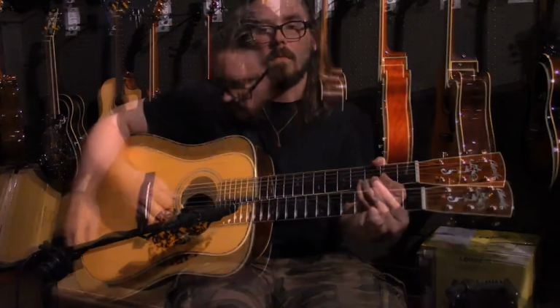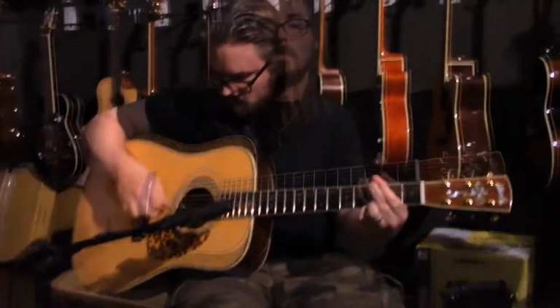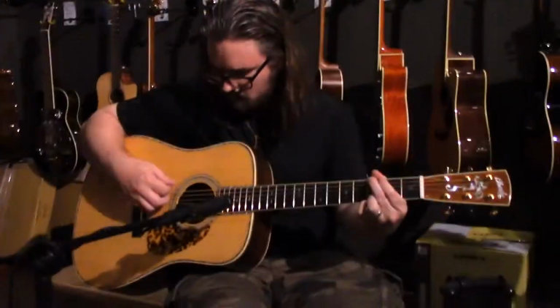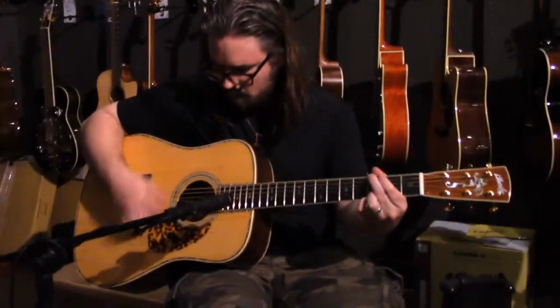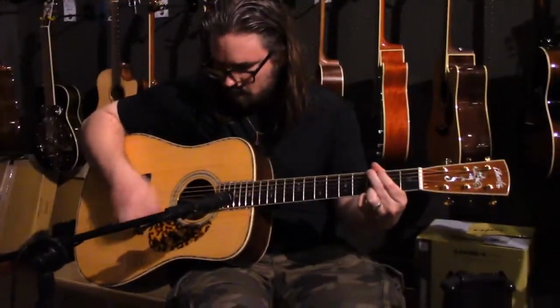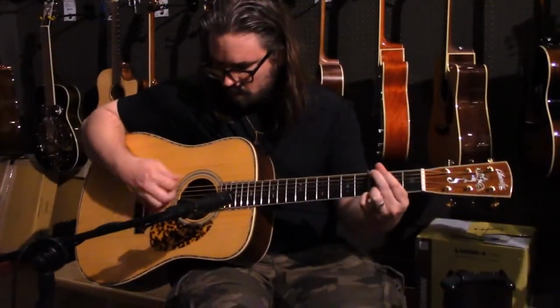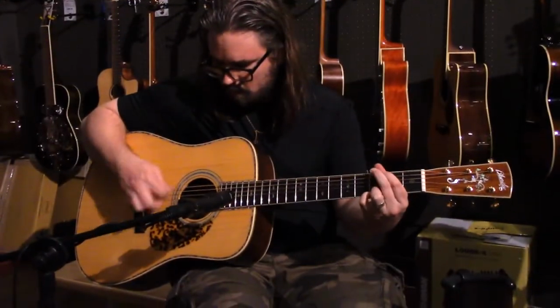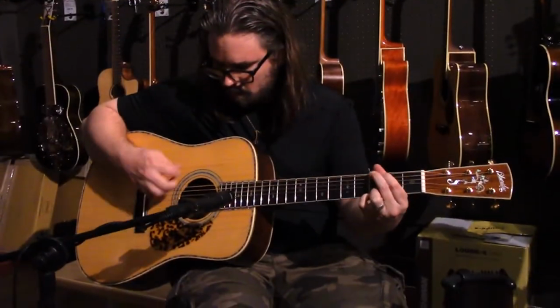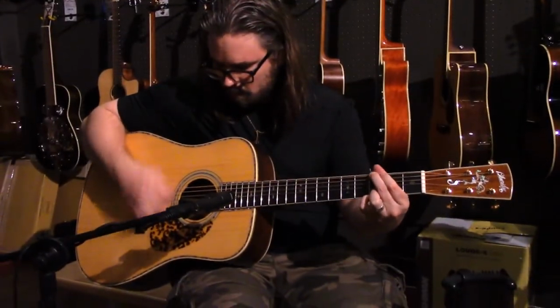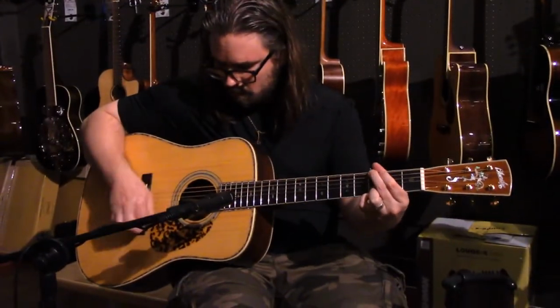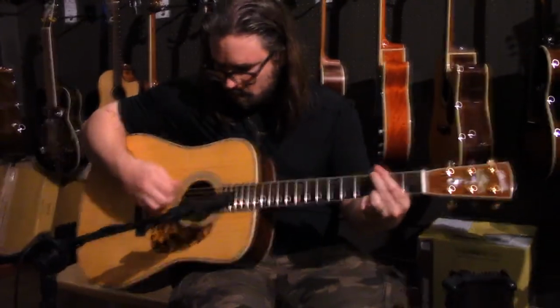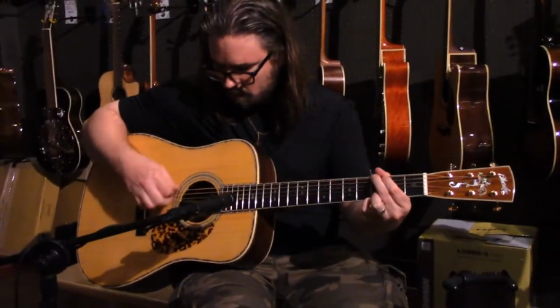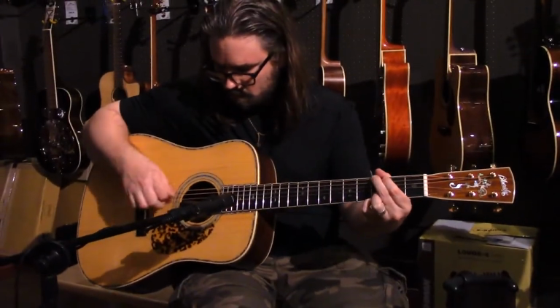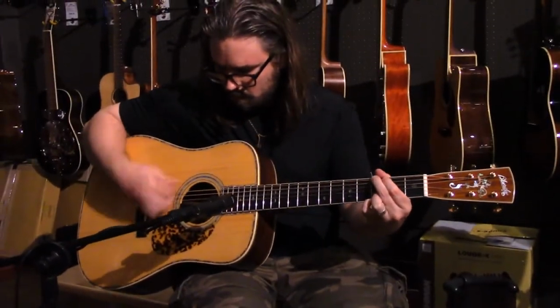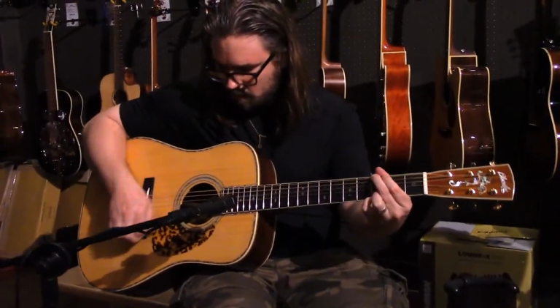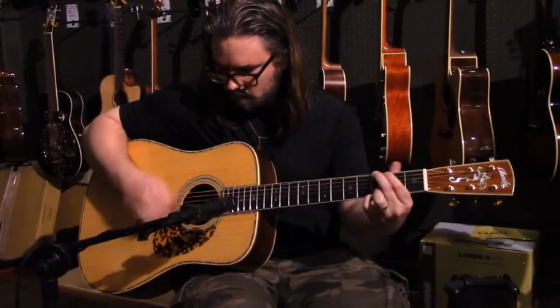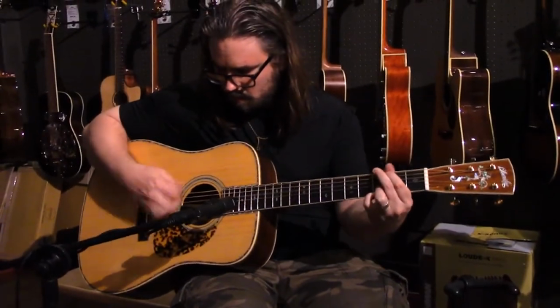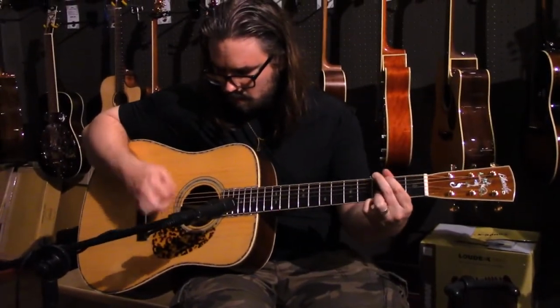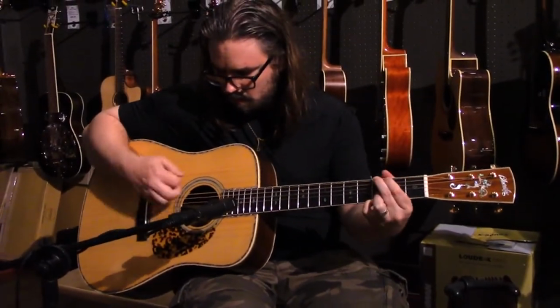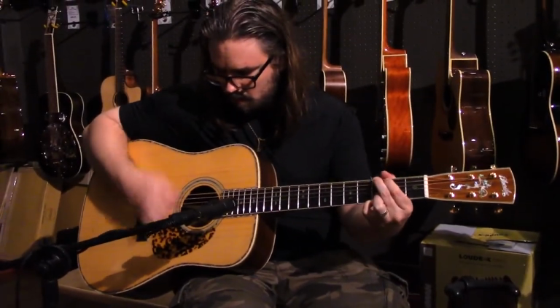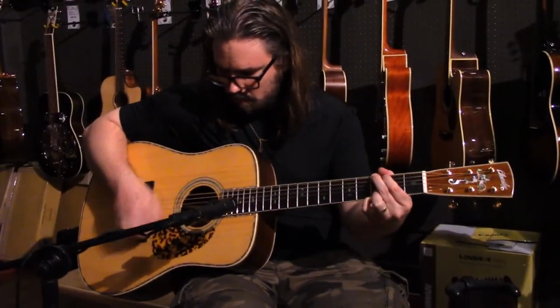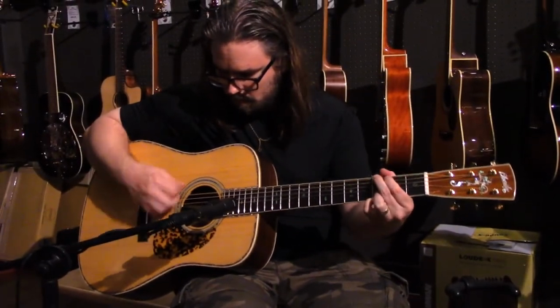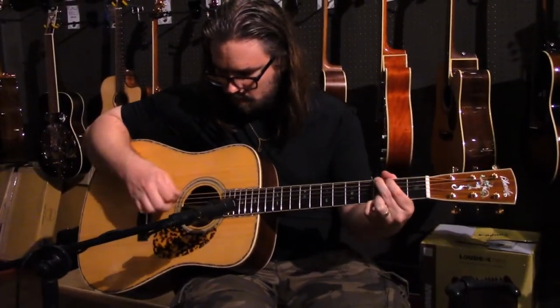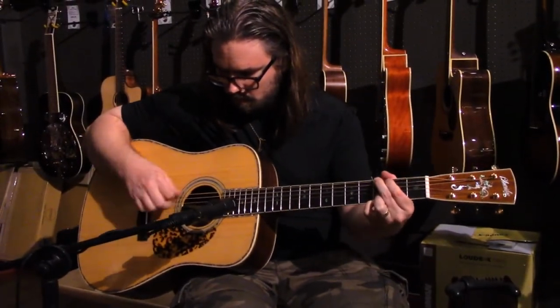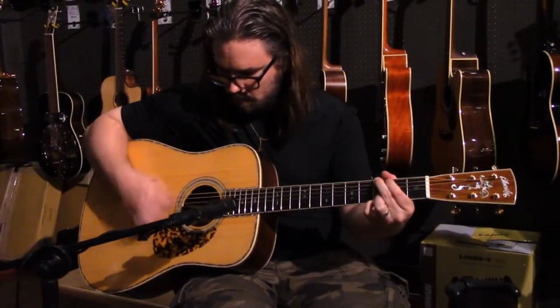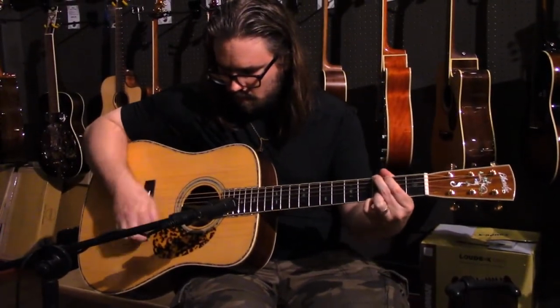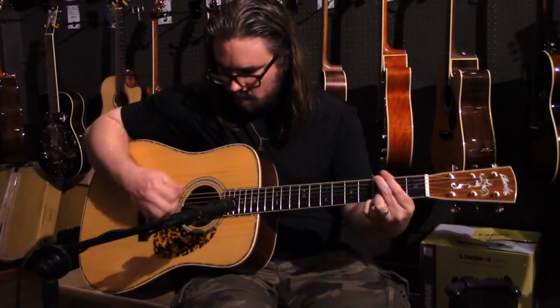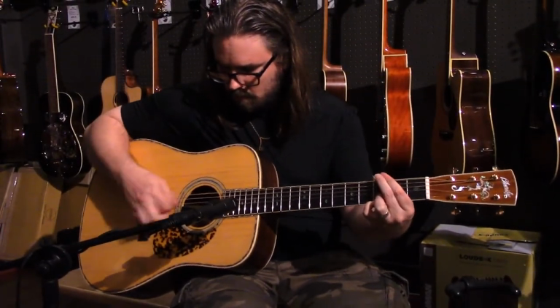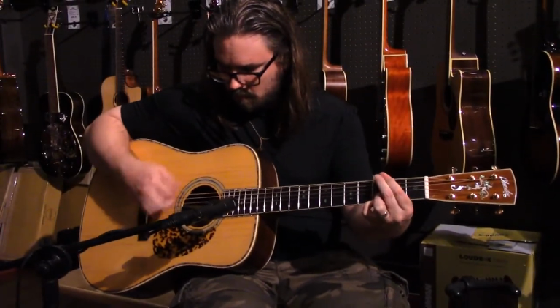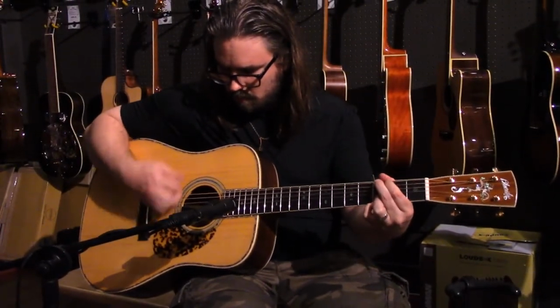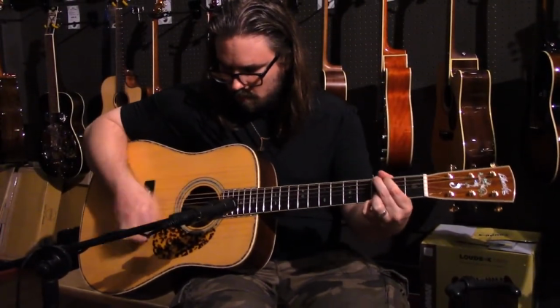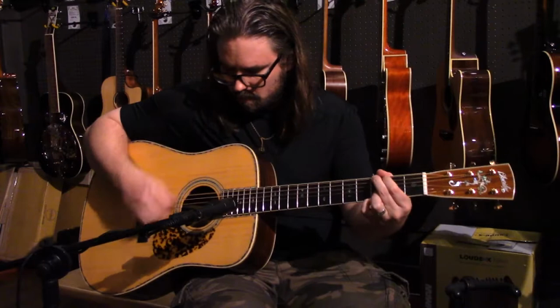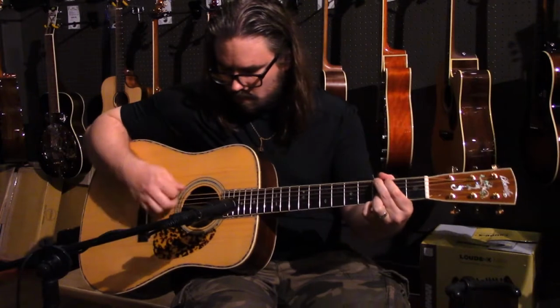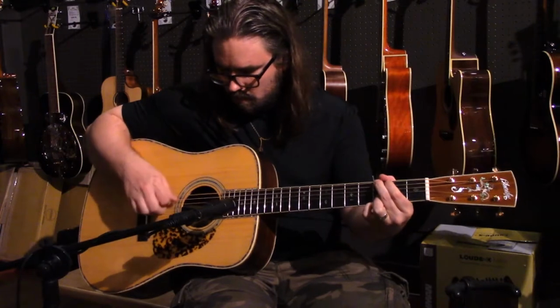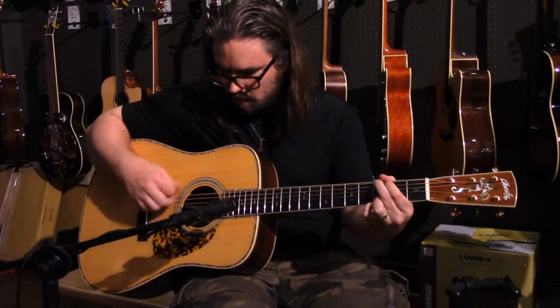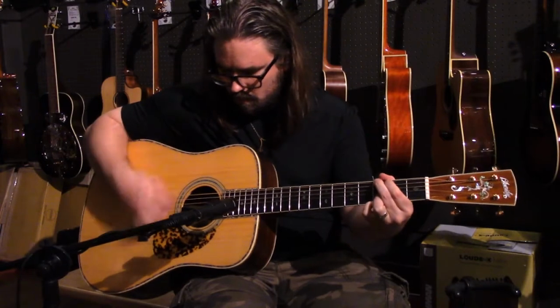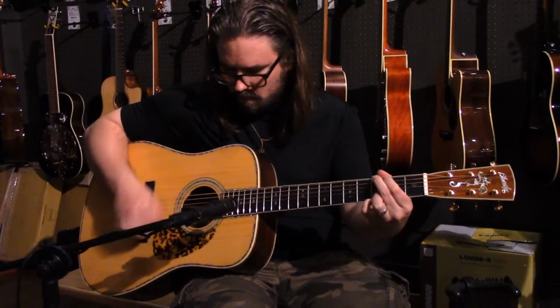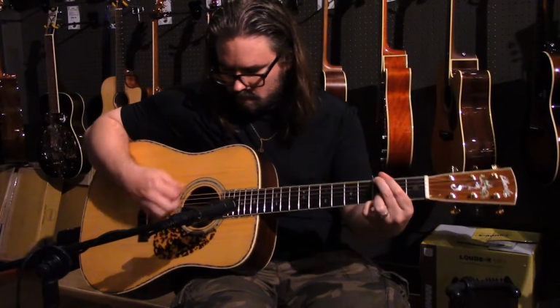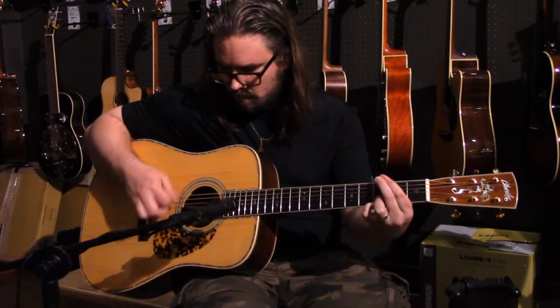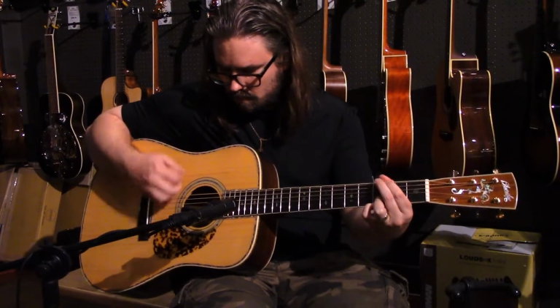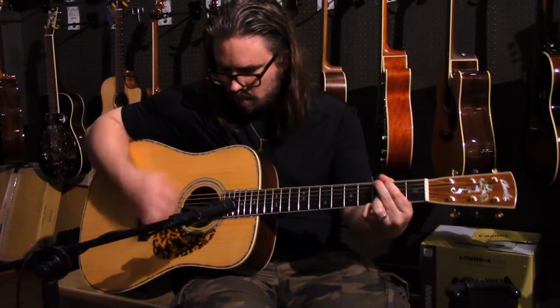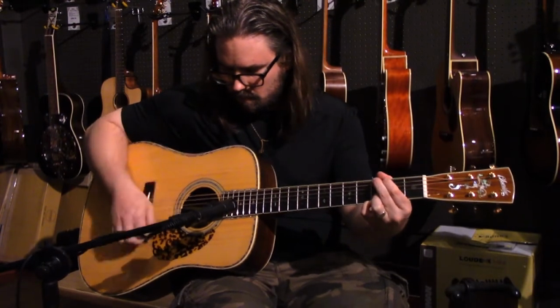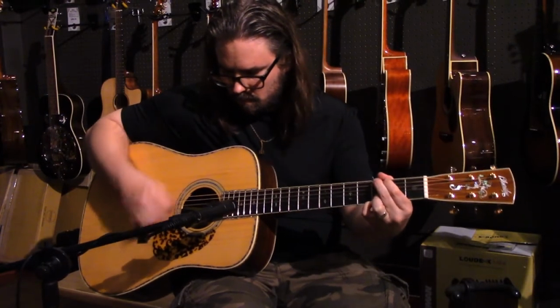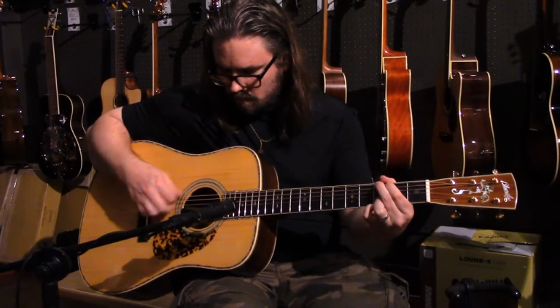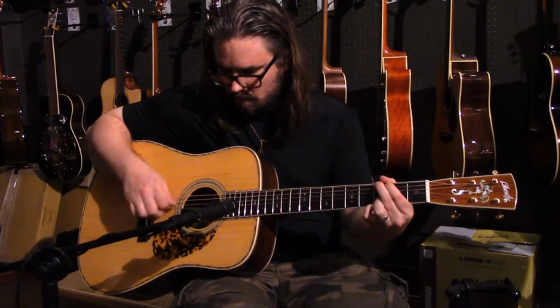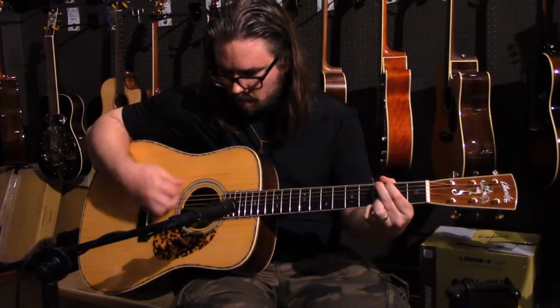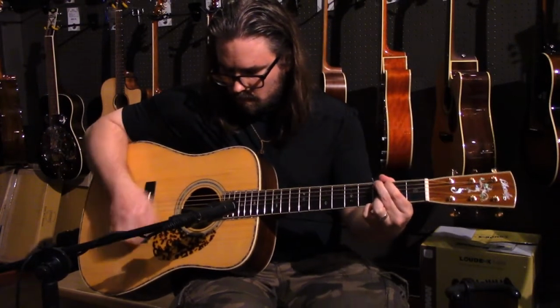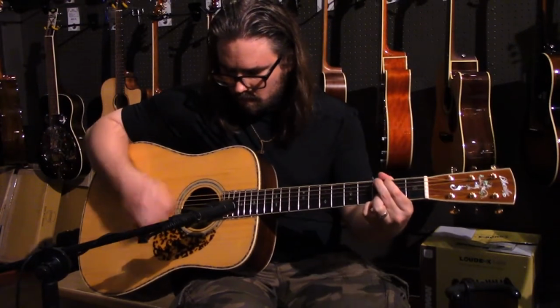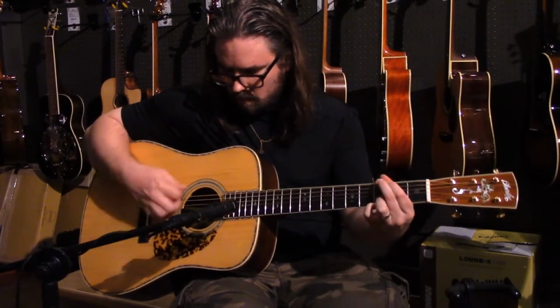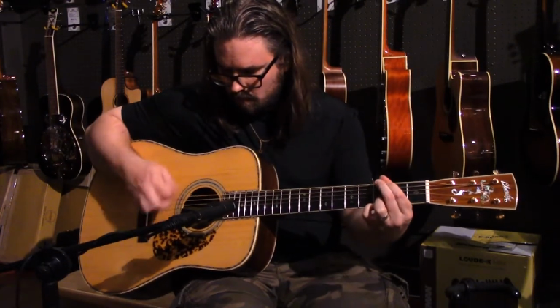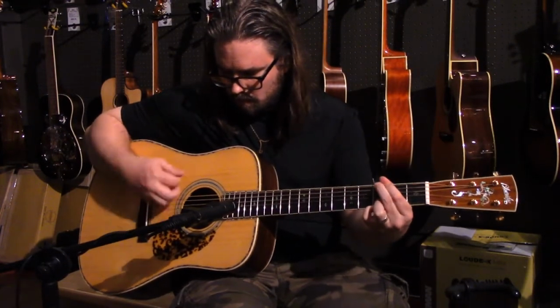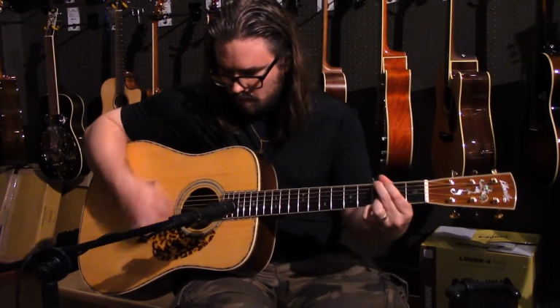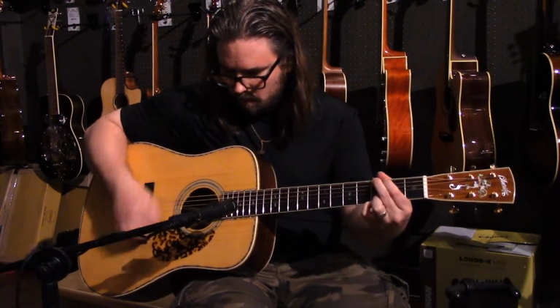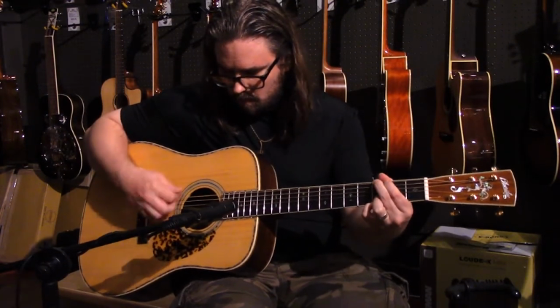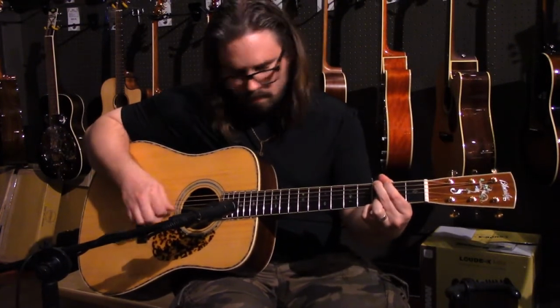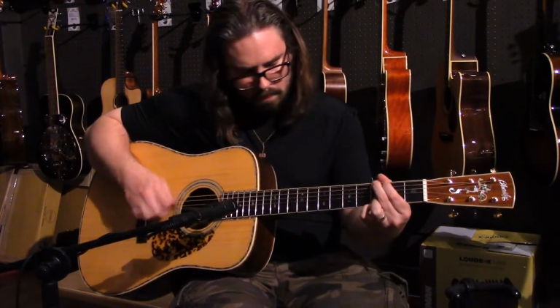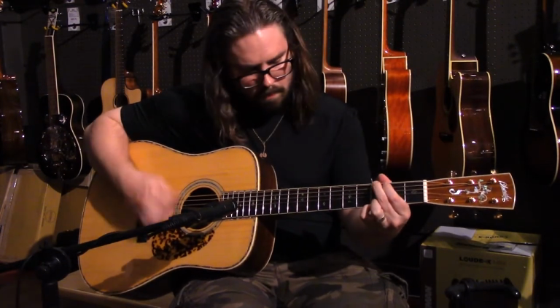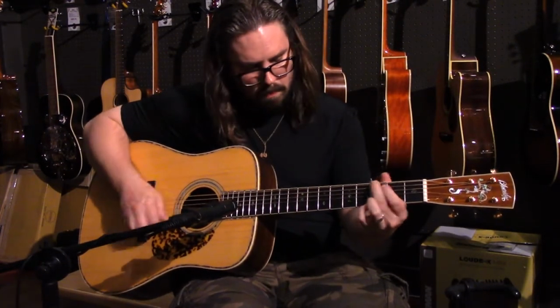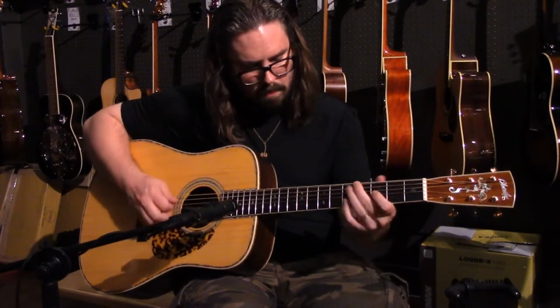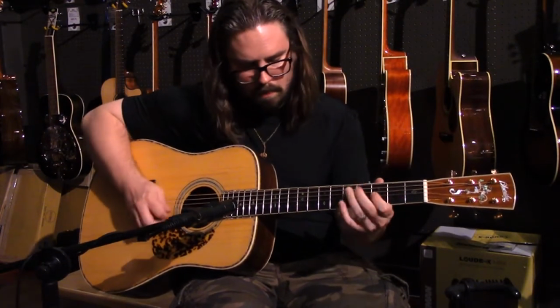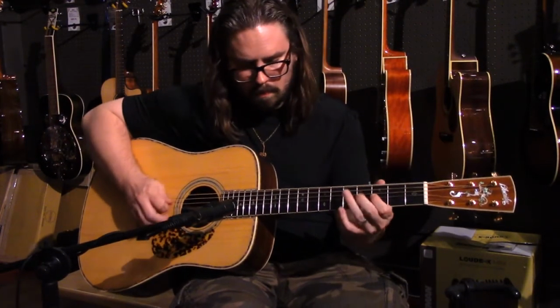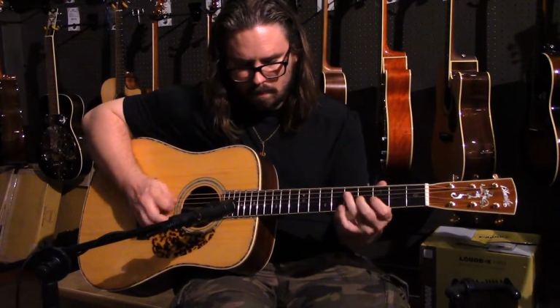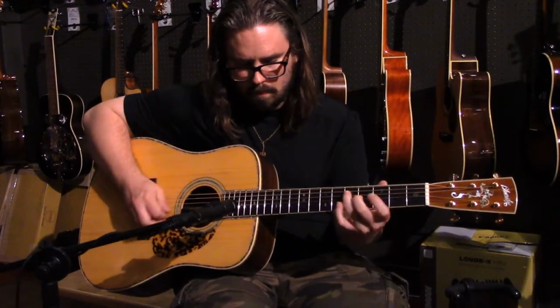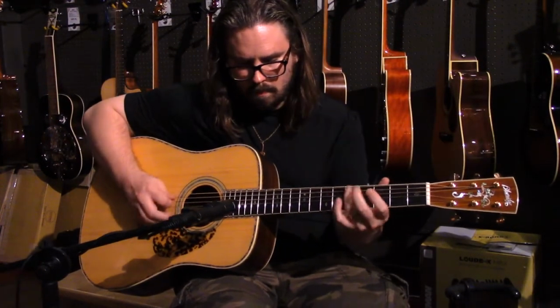The BR-260A is best for bluegrass and country. It has a full body tone and flat picking really stands out on this guitar.